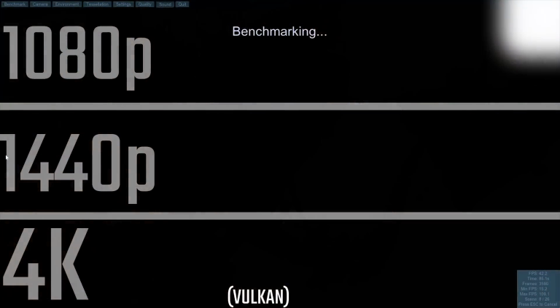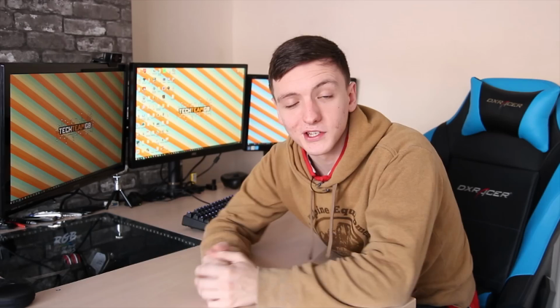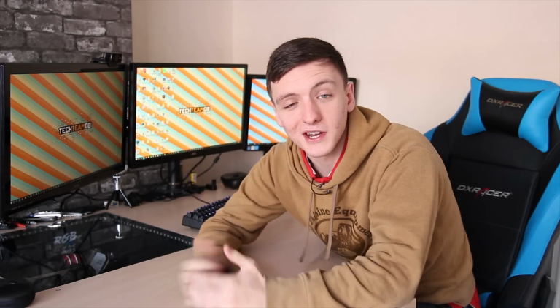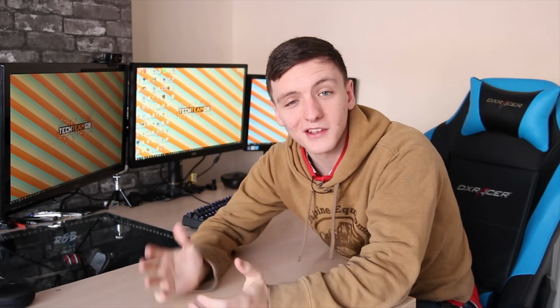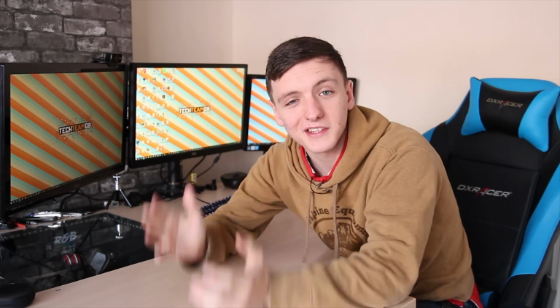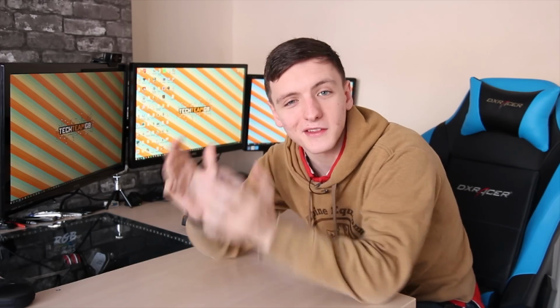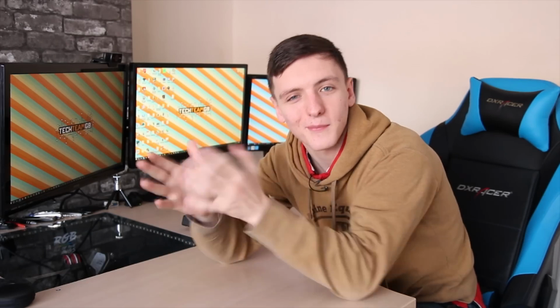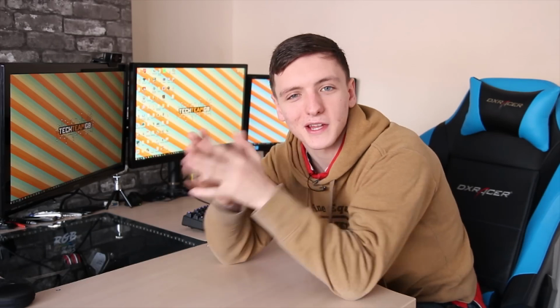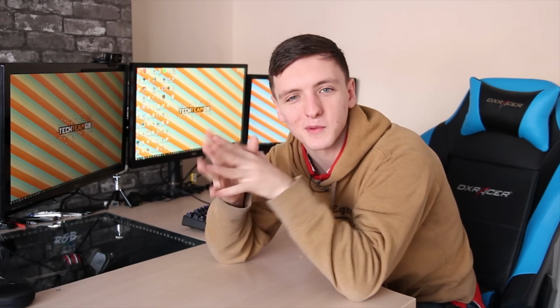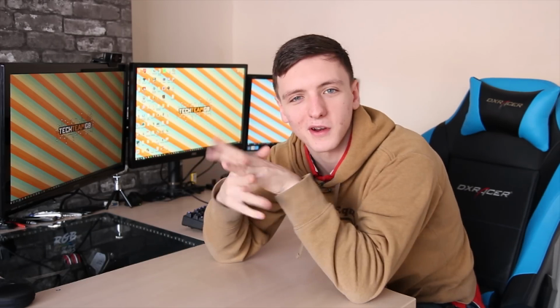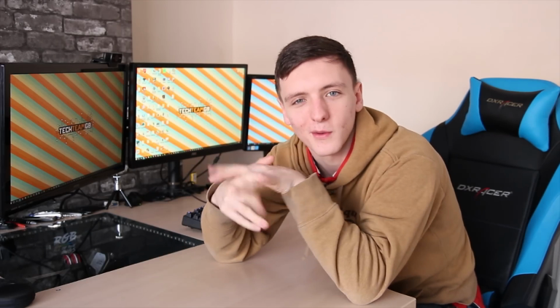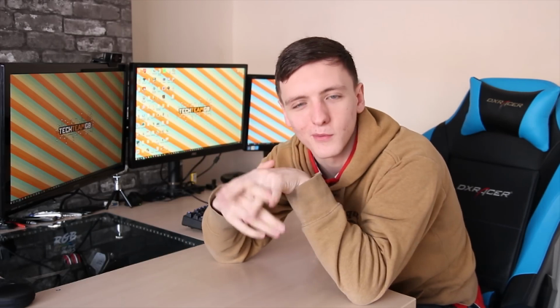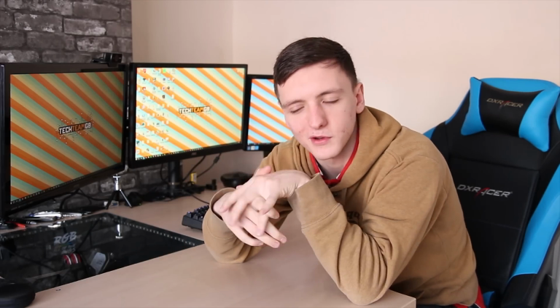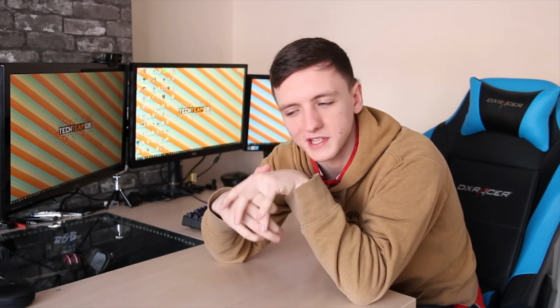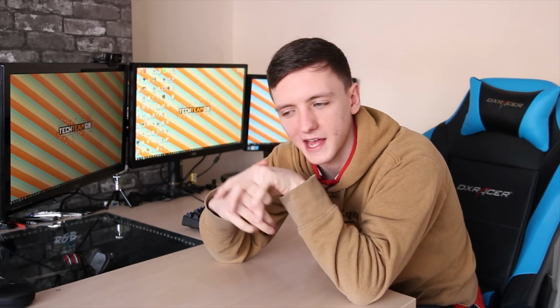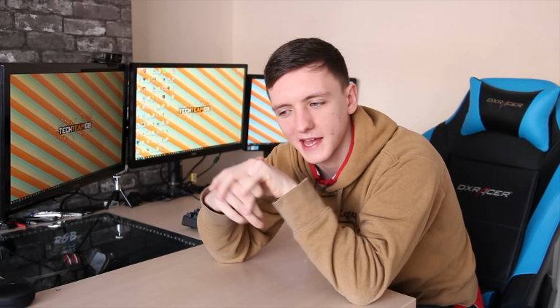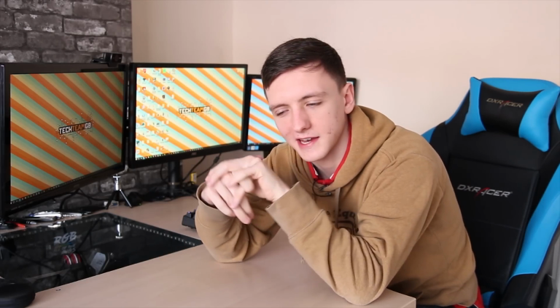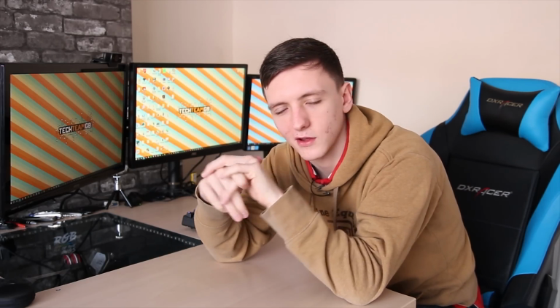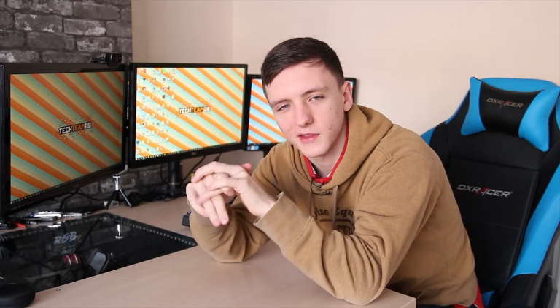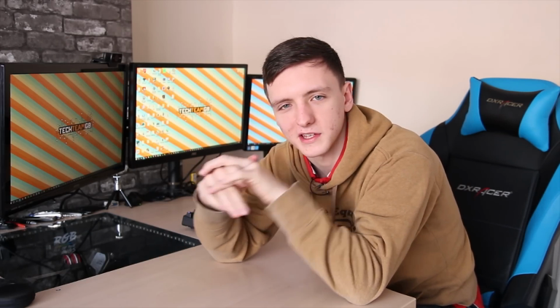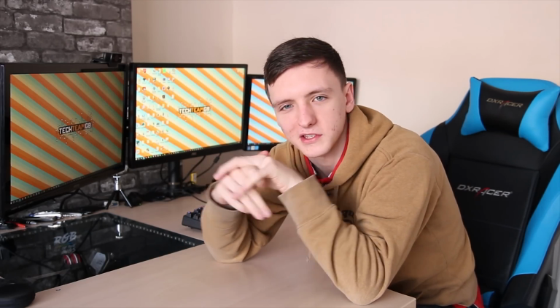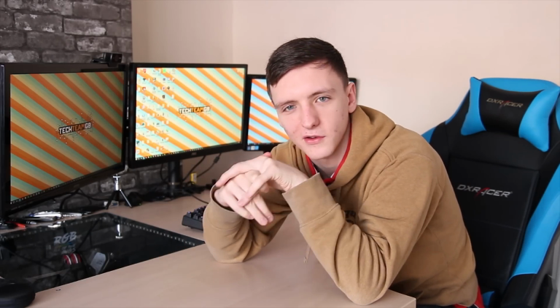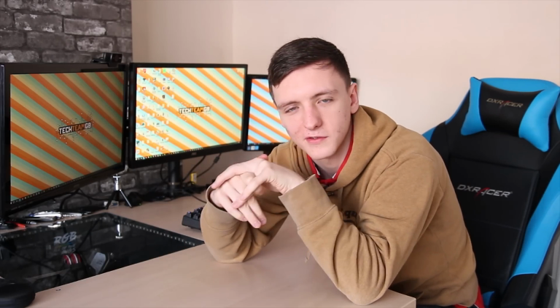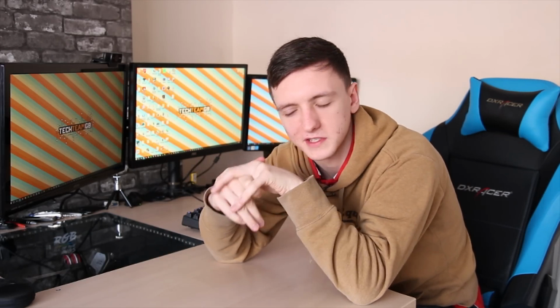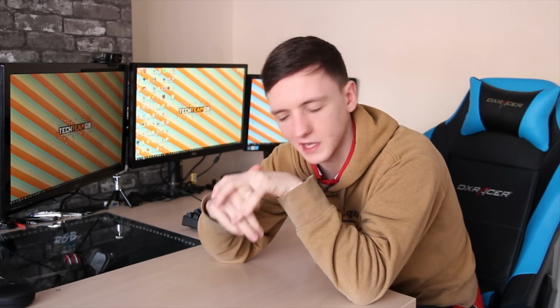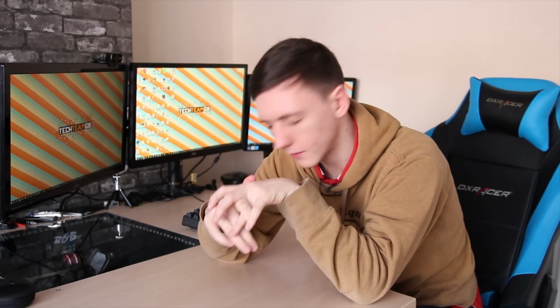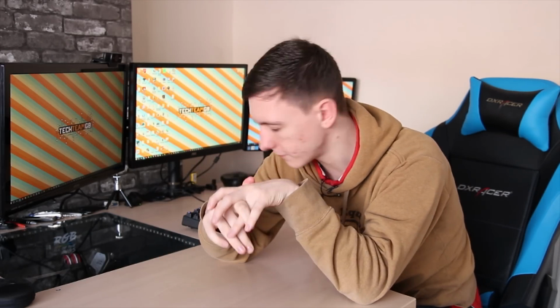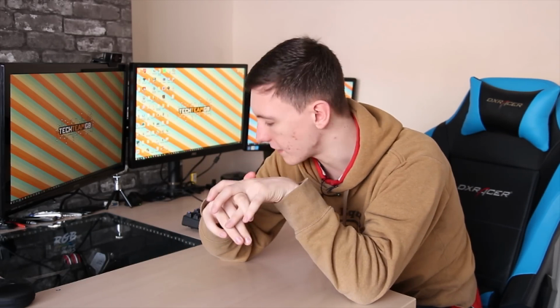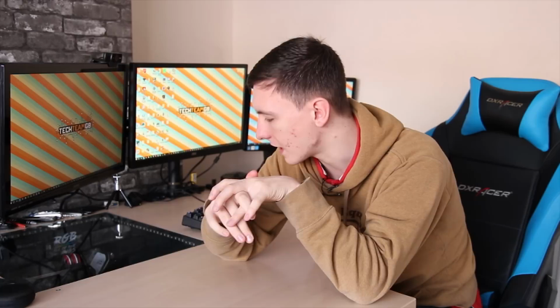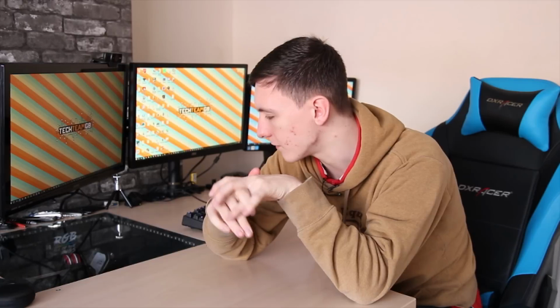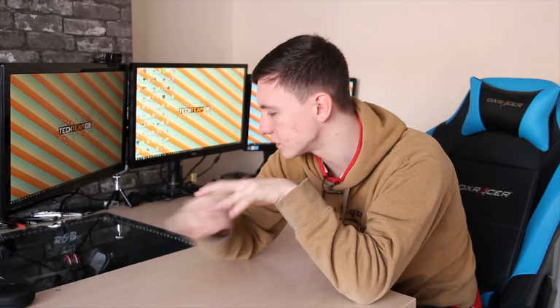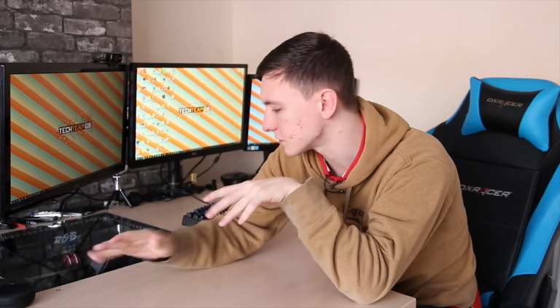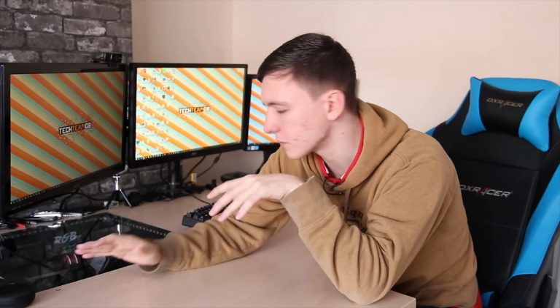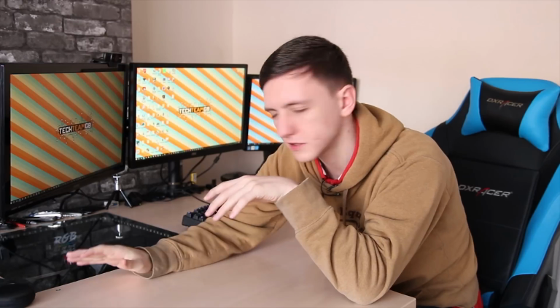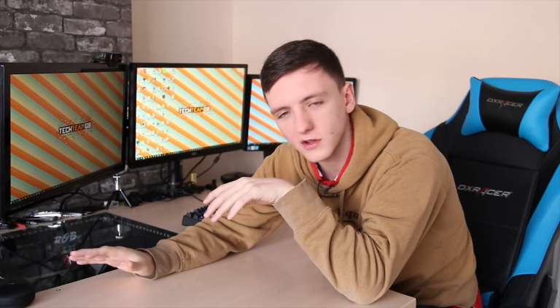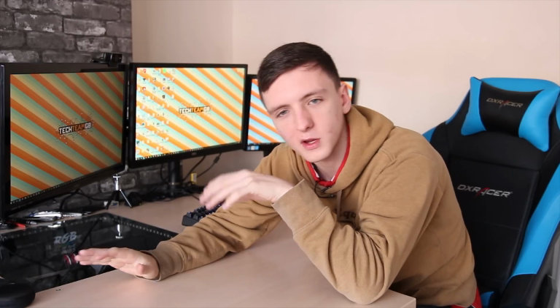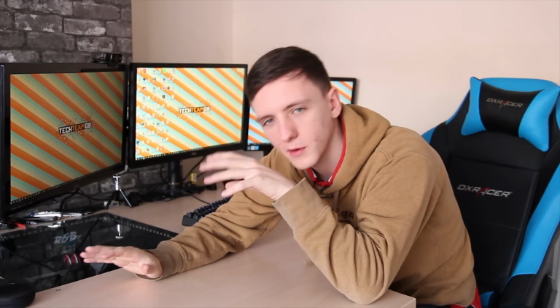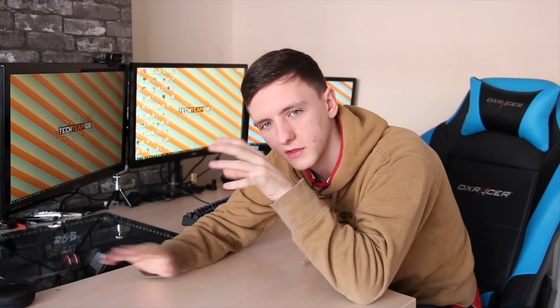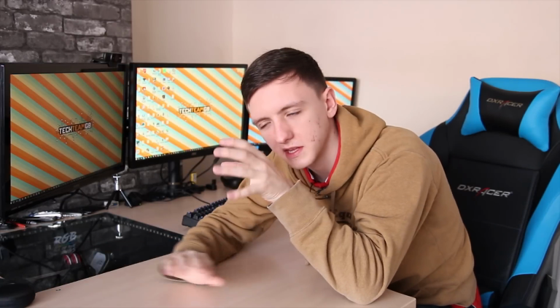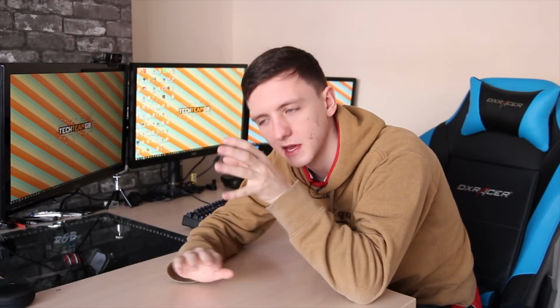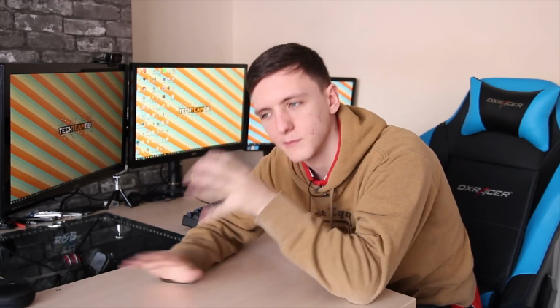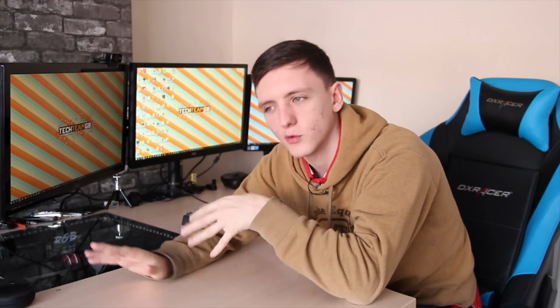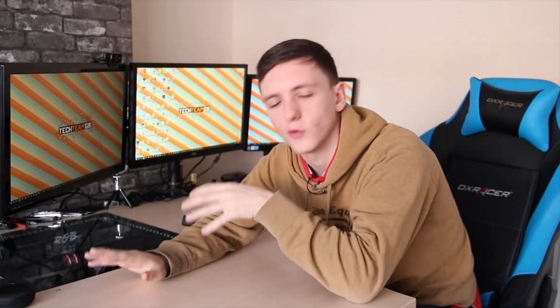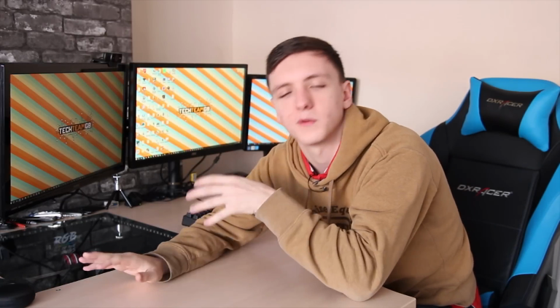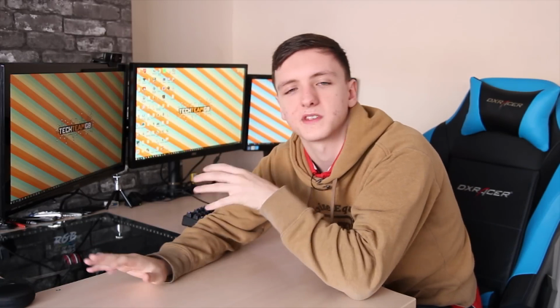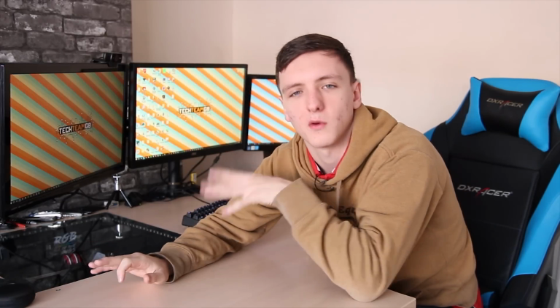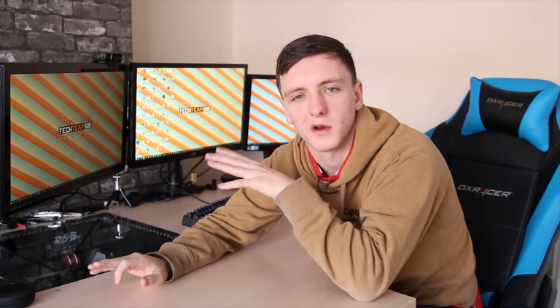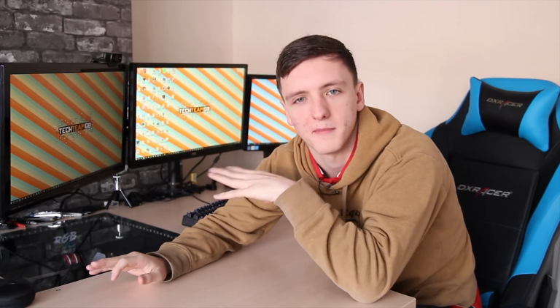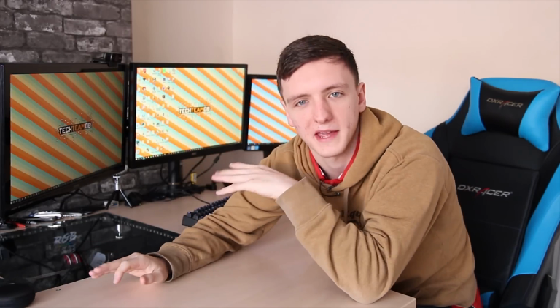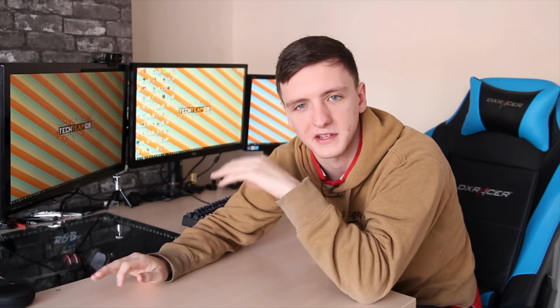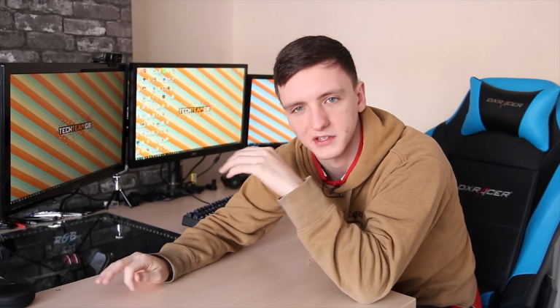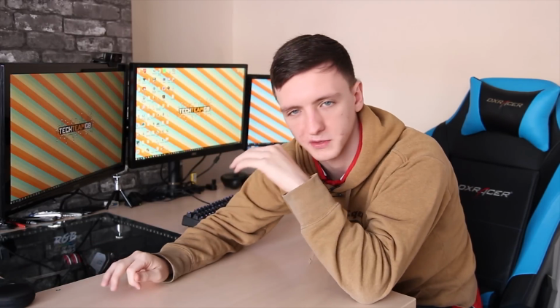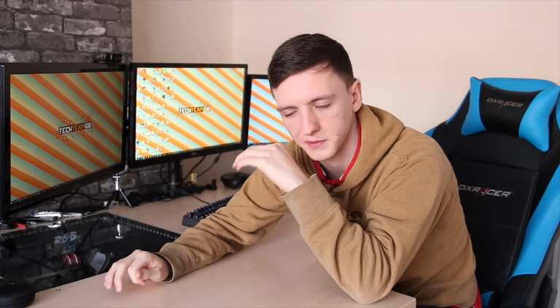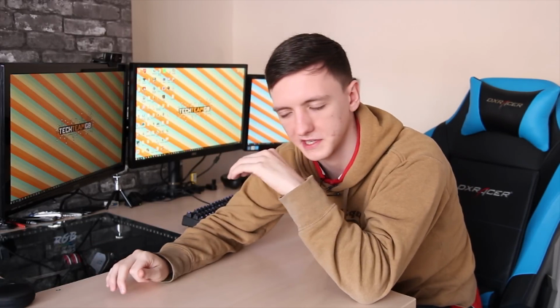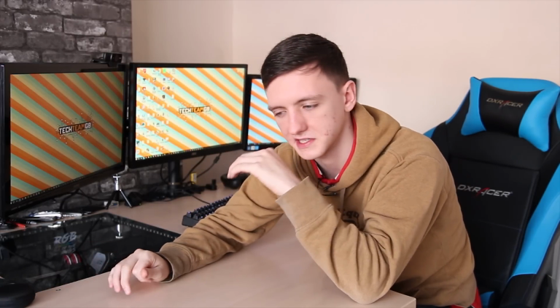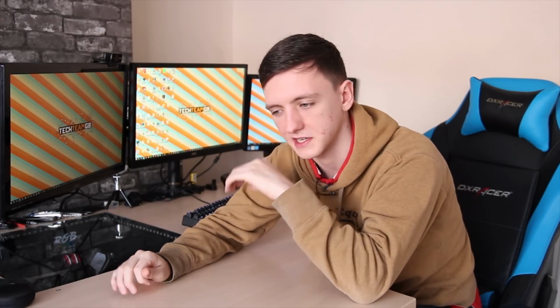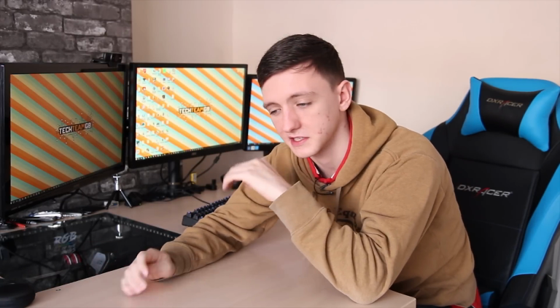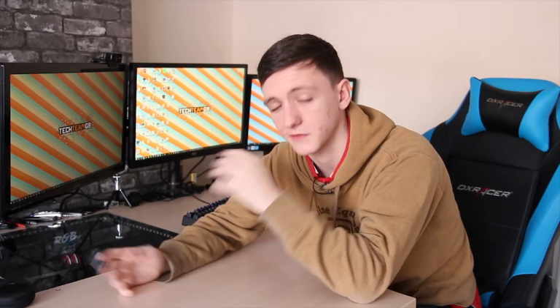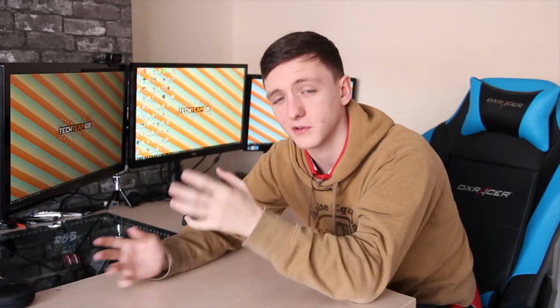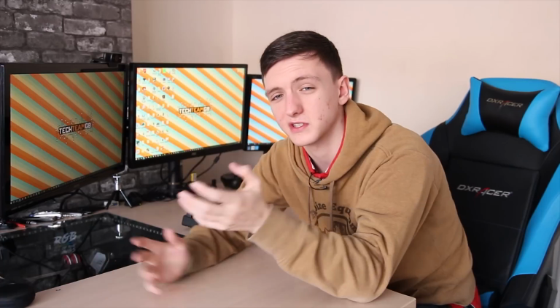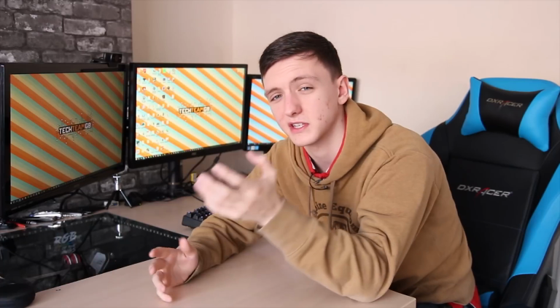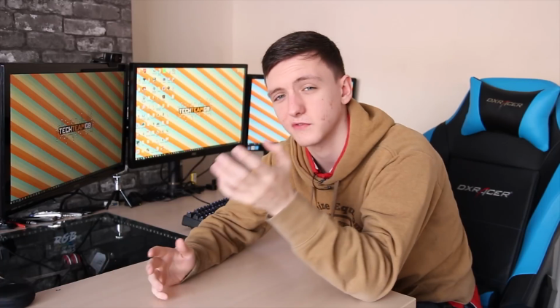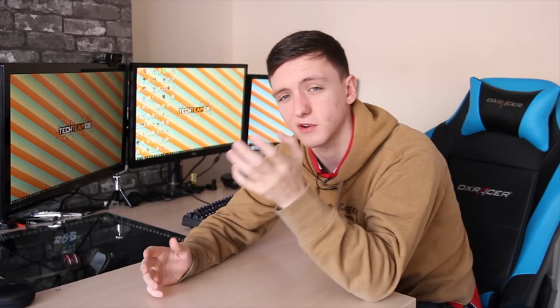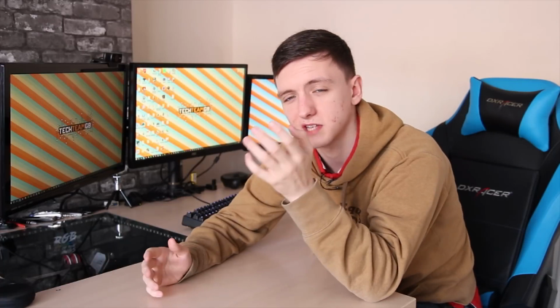Now you've seen the benchmark numbers and all that sort of stuff, I just want to talk about the improvements I want to make to the PC. So first things first: